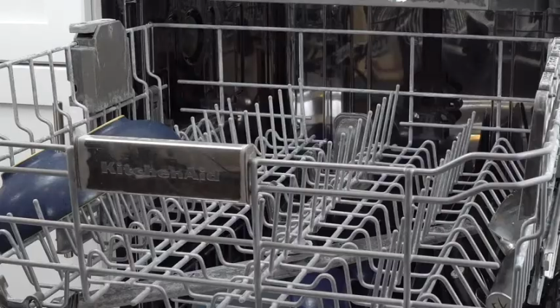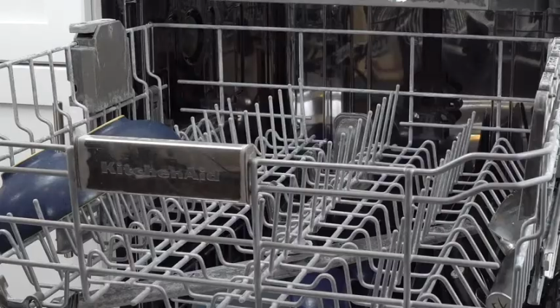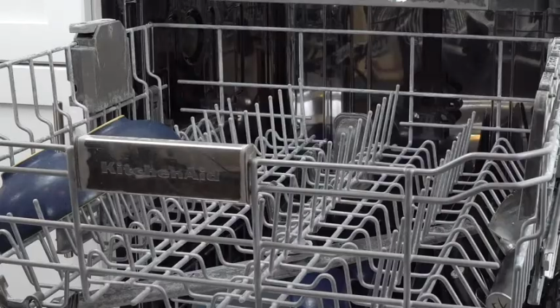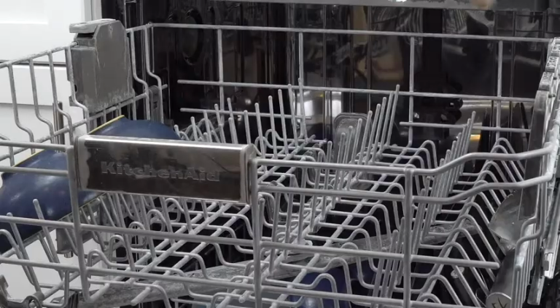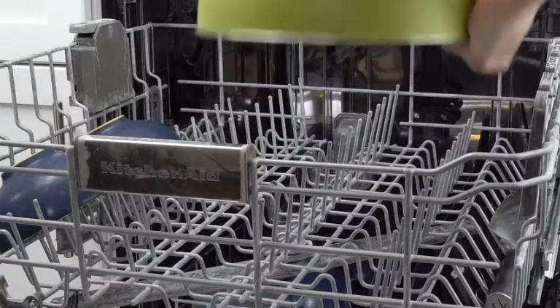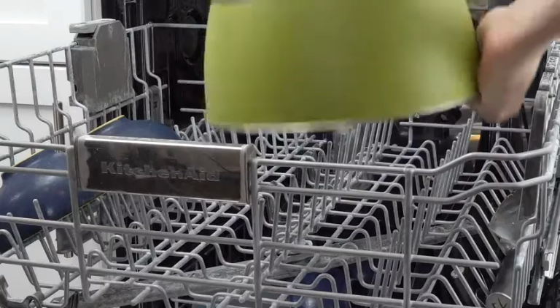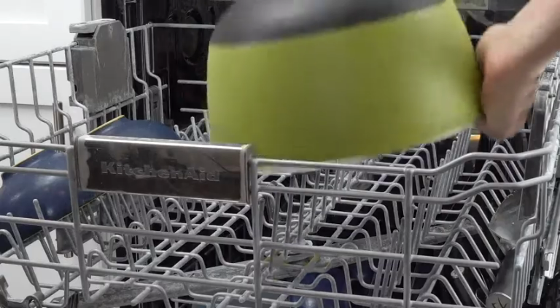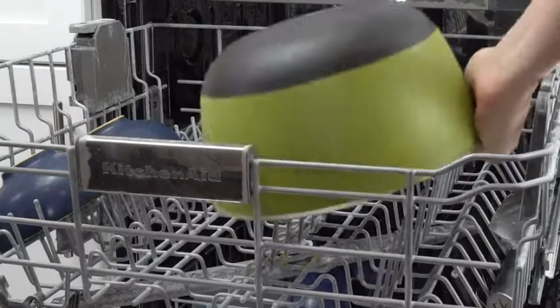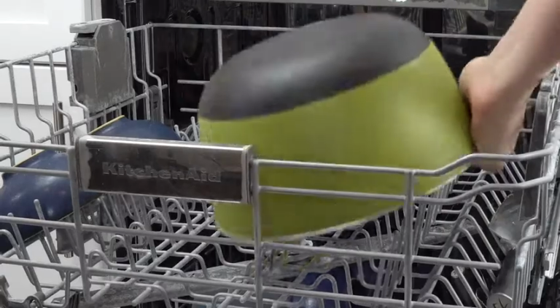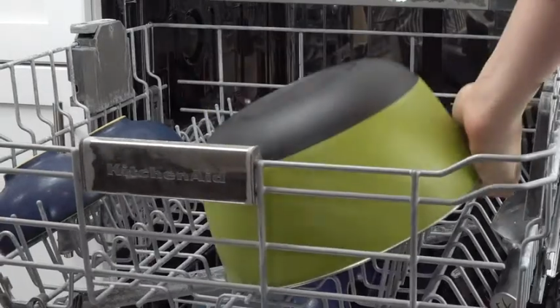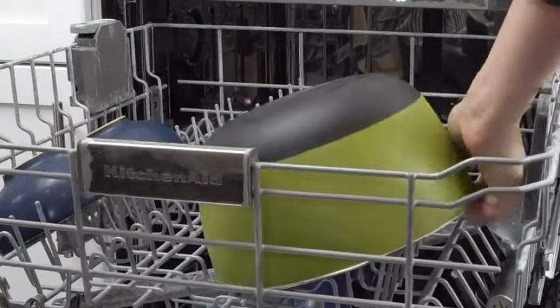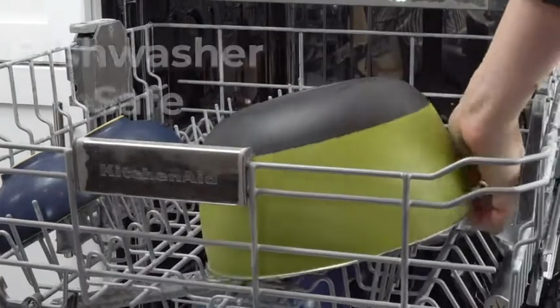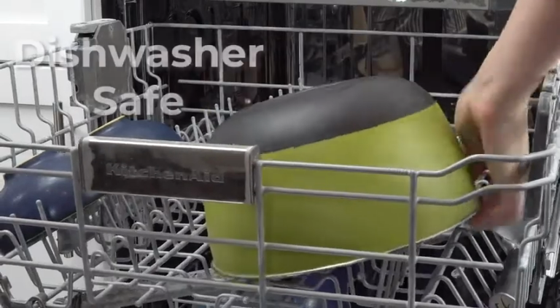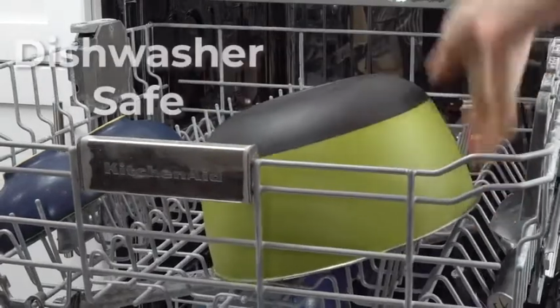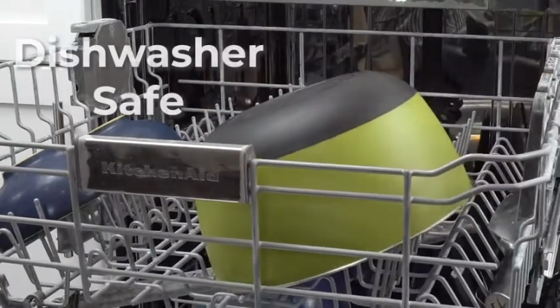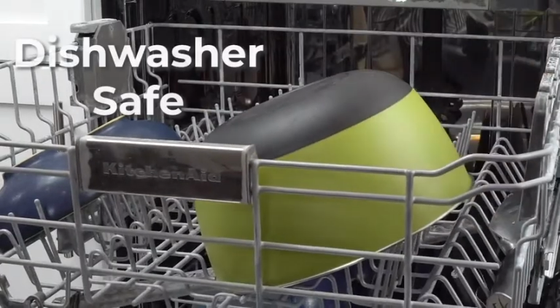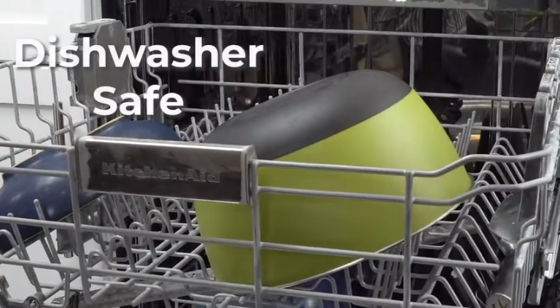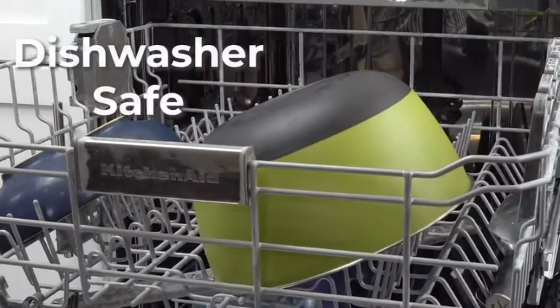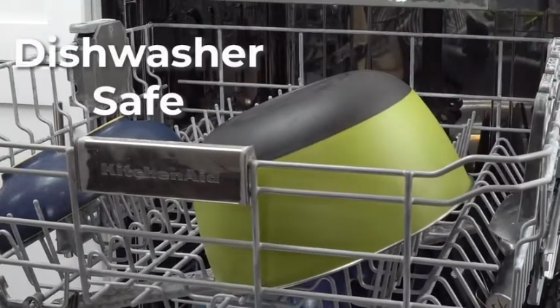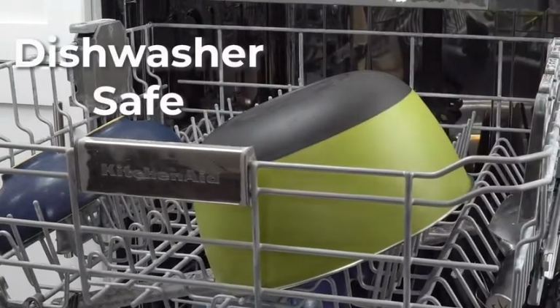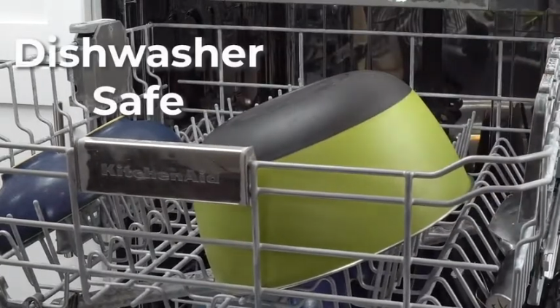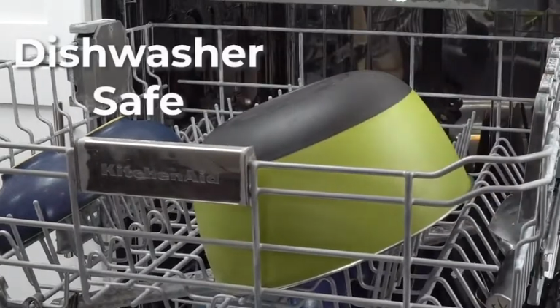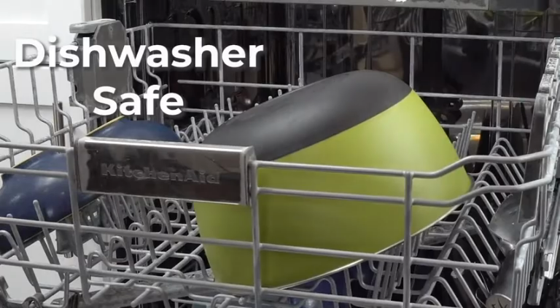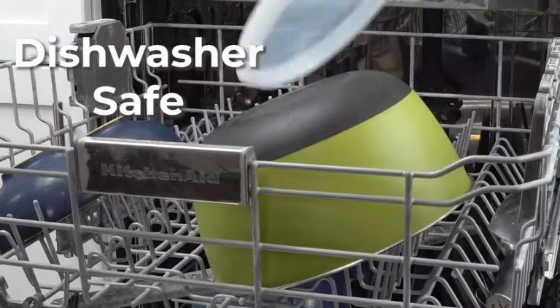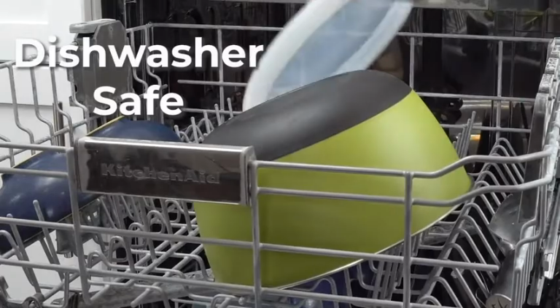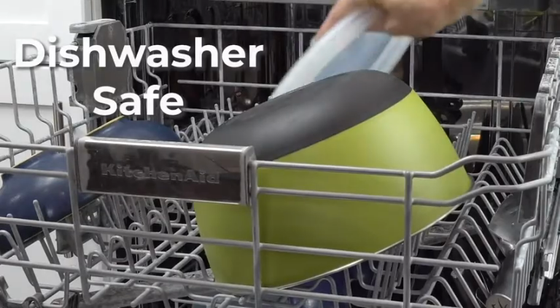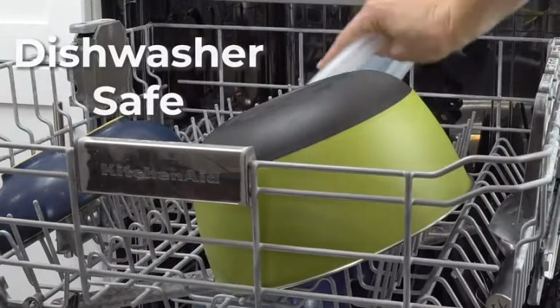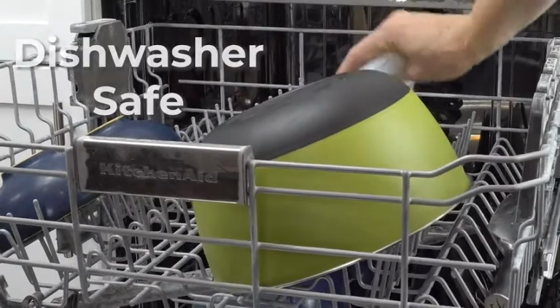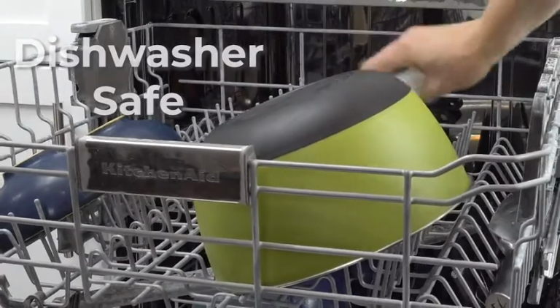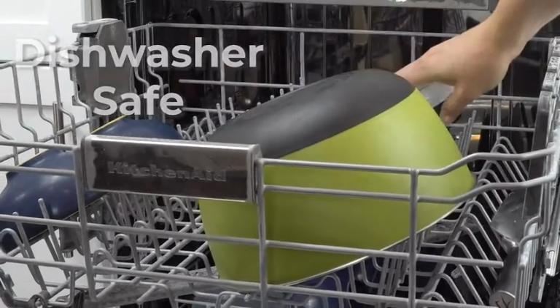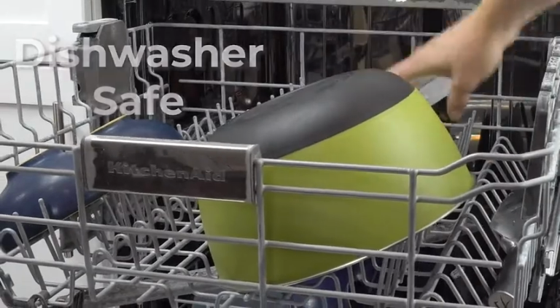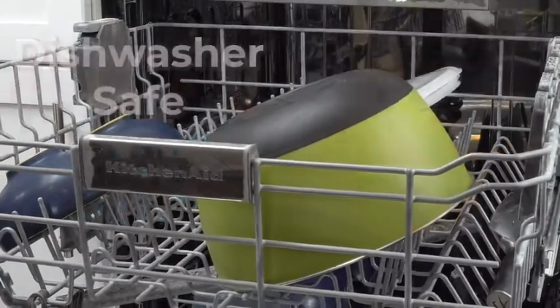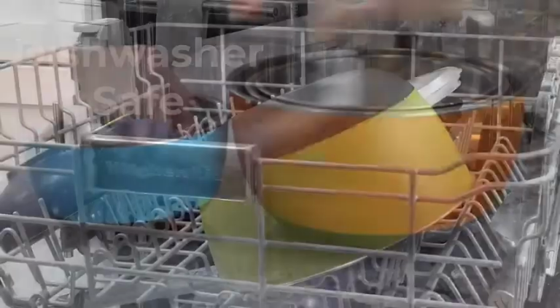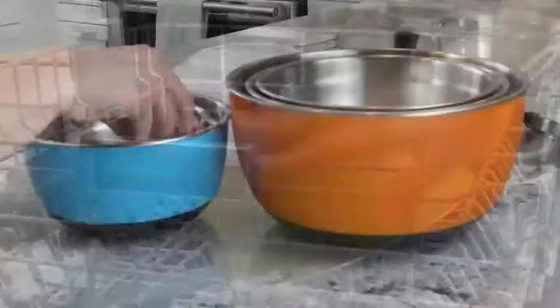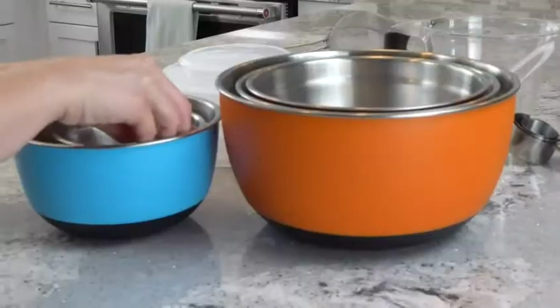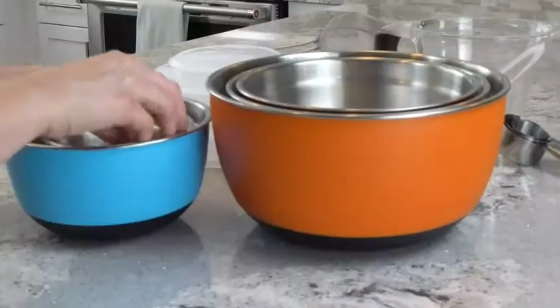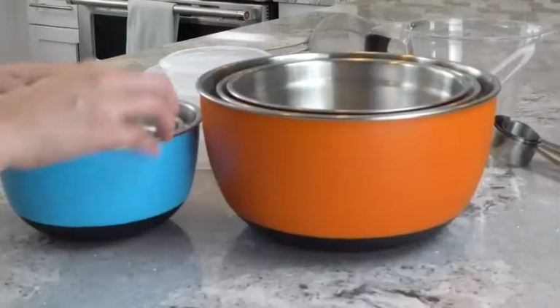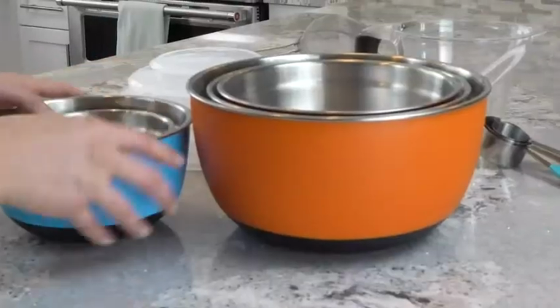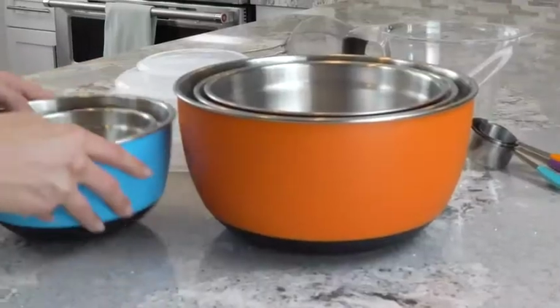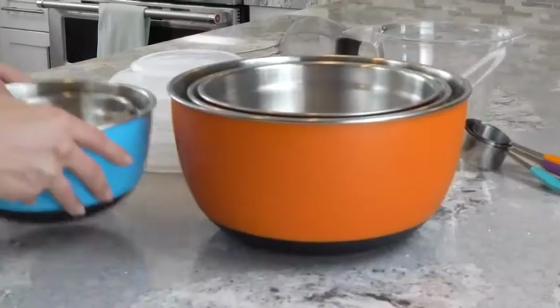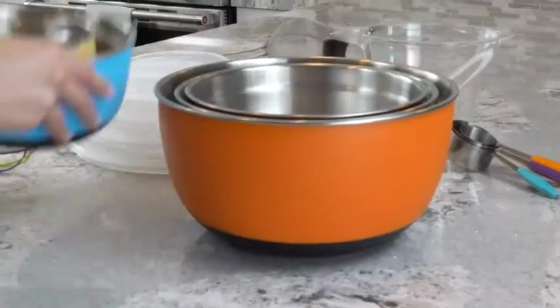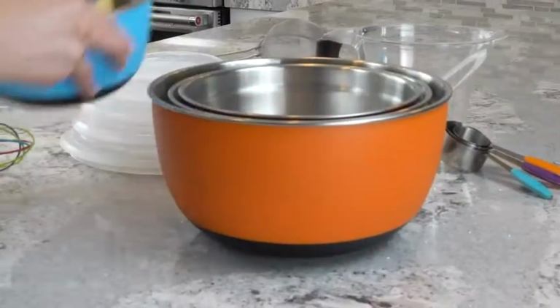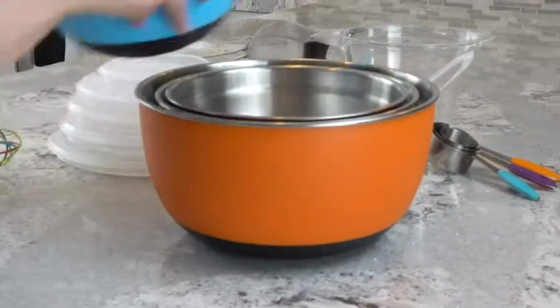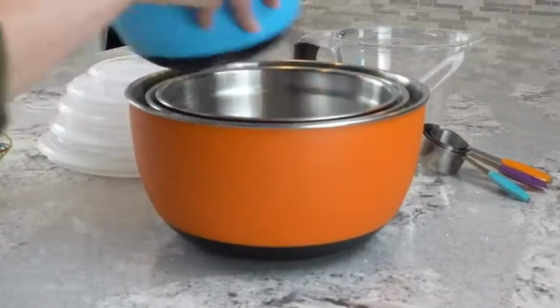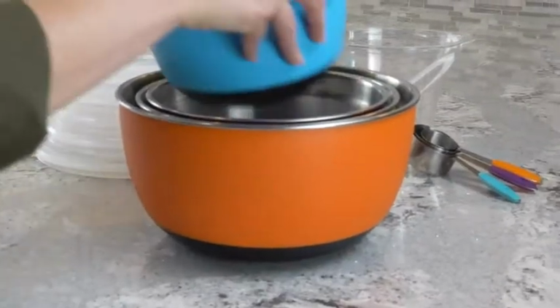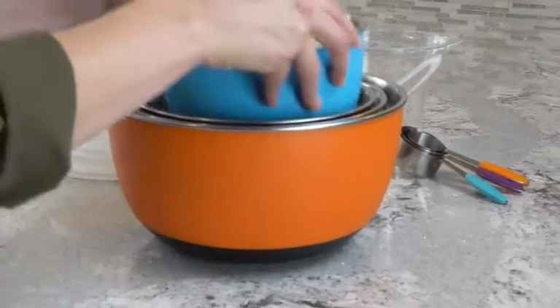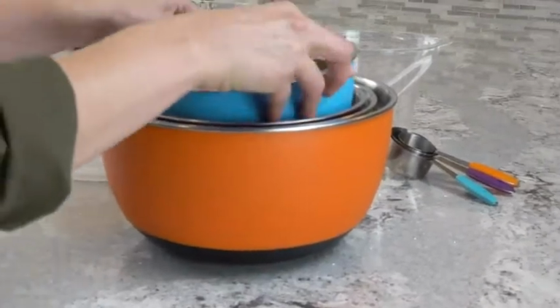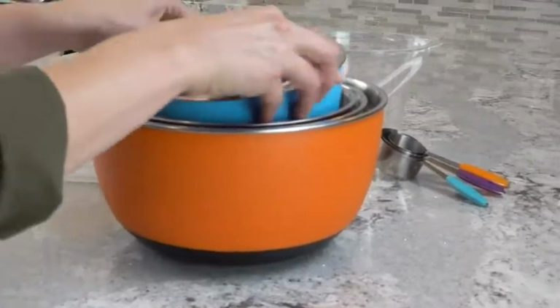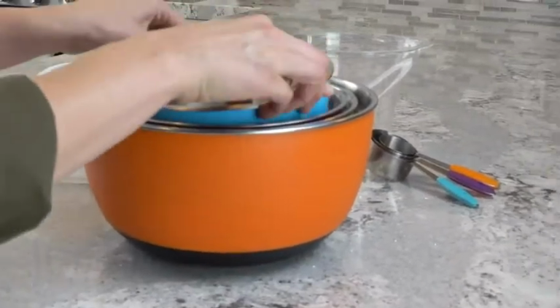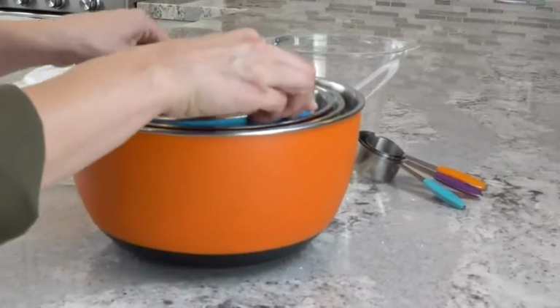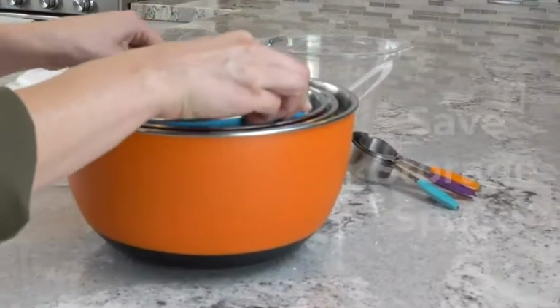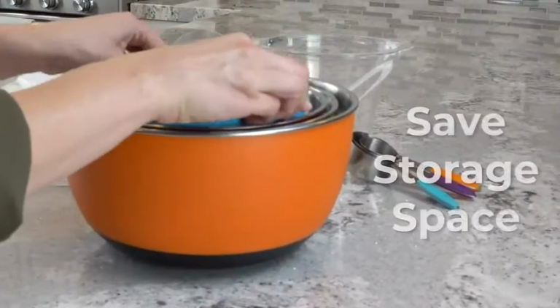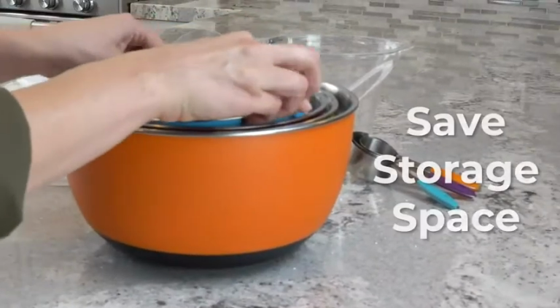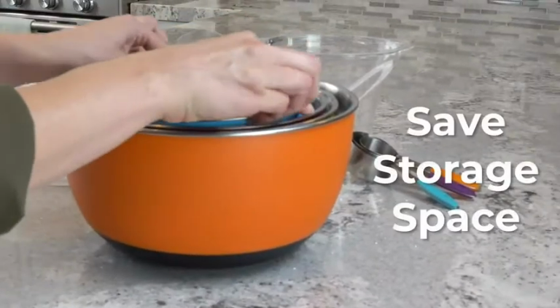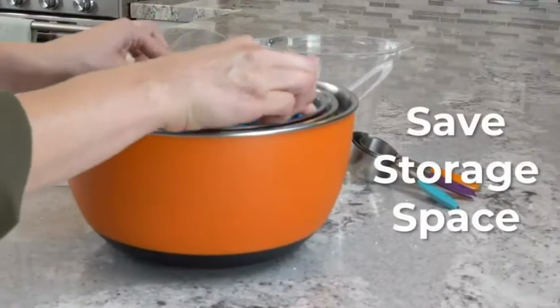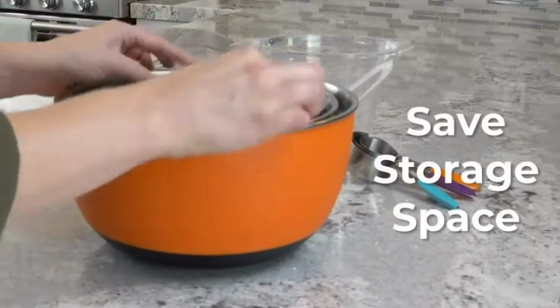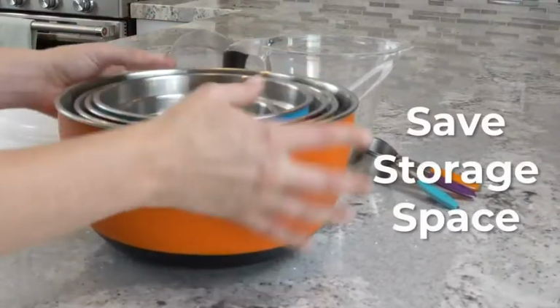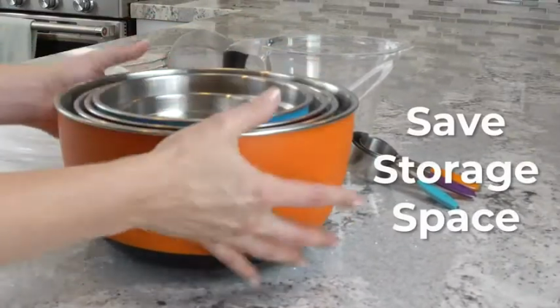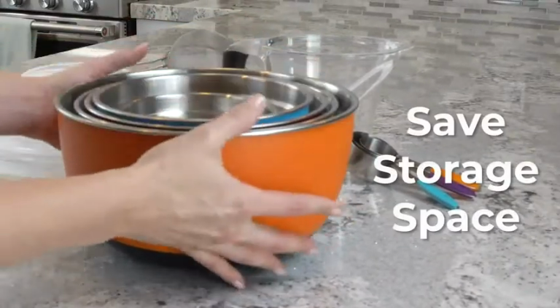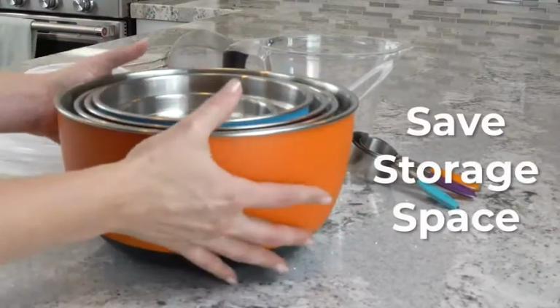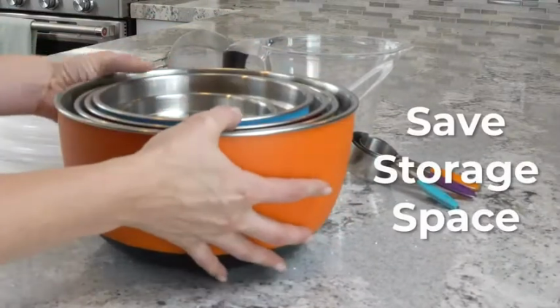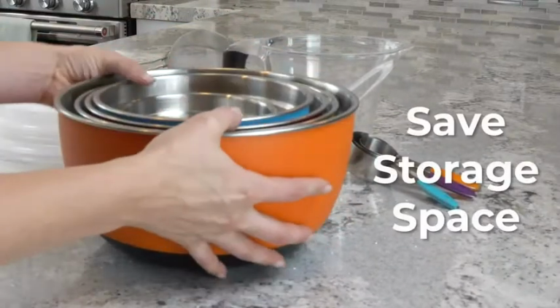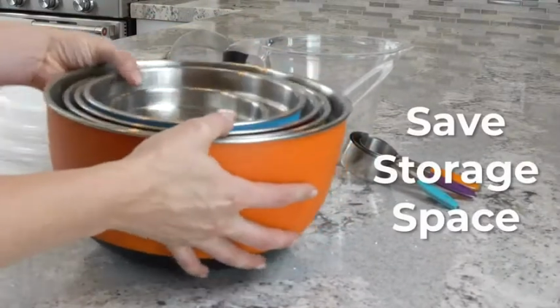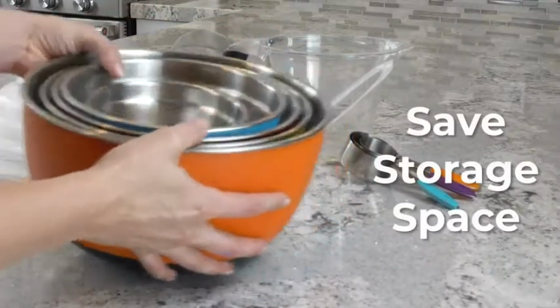When it's cleanup time, simply deposit them in the dishwasher, then nest them inside each other to save storage and minimize clutter.